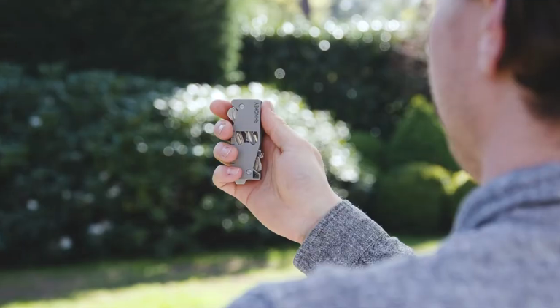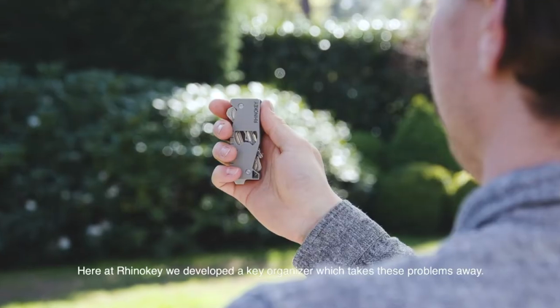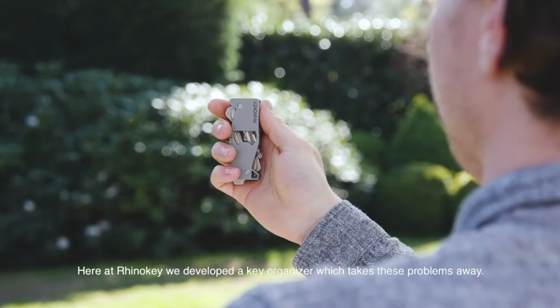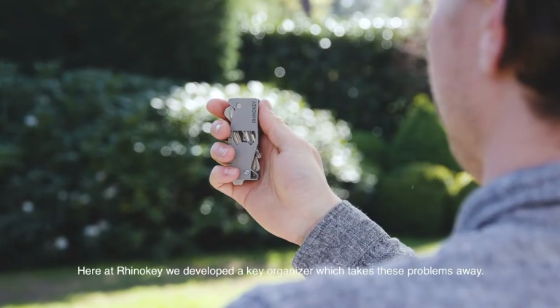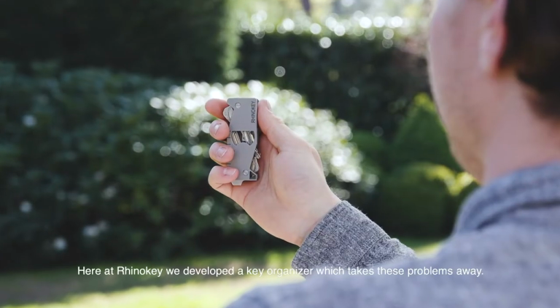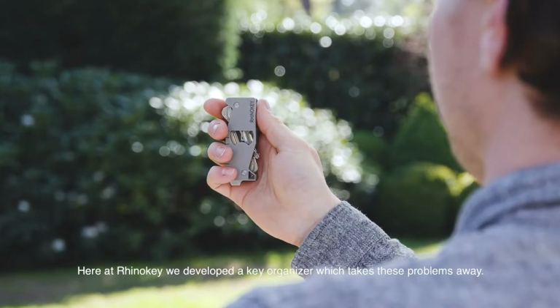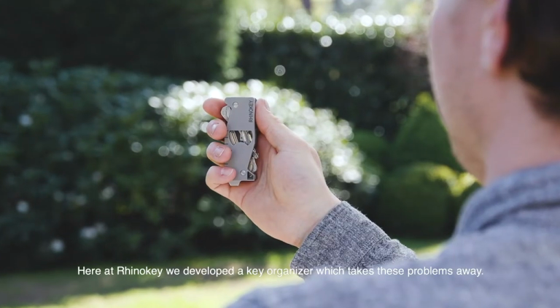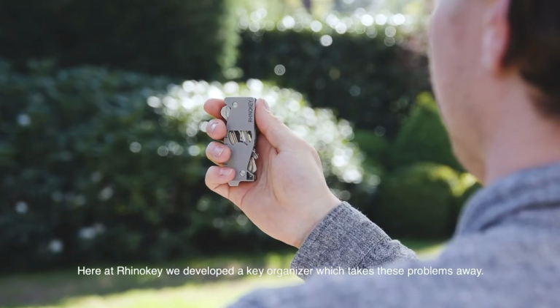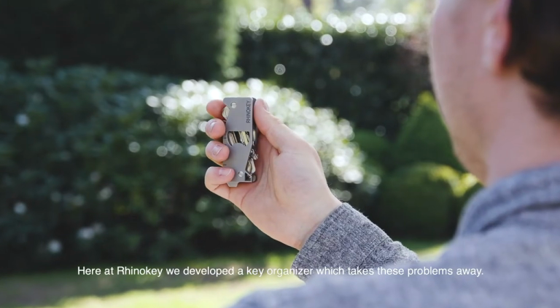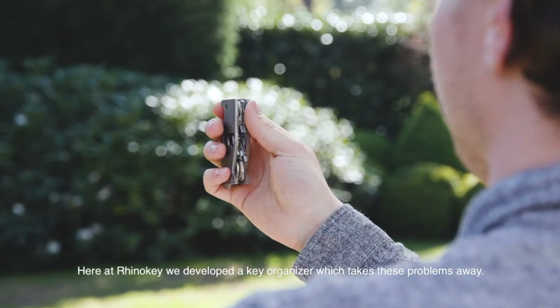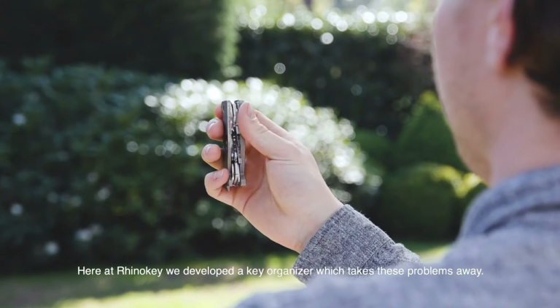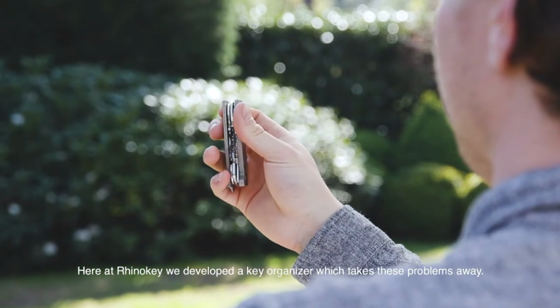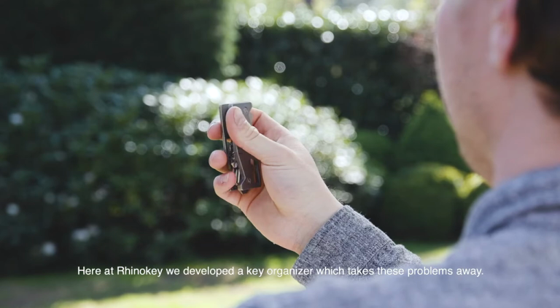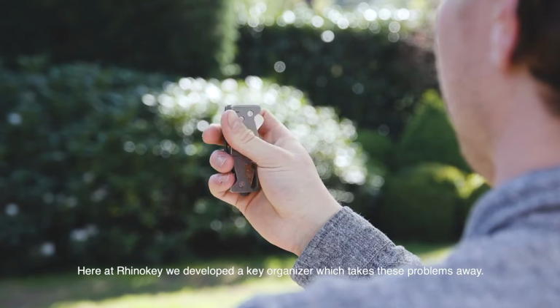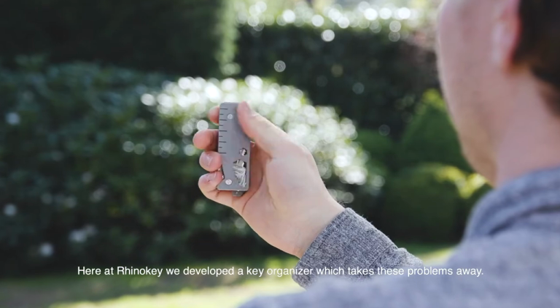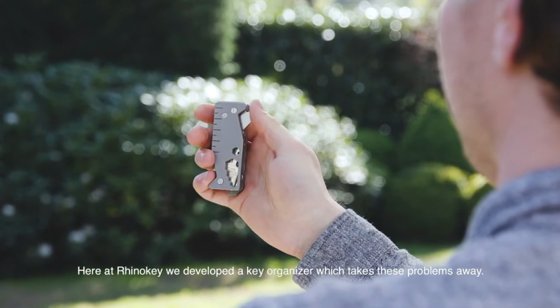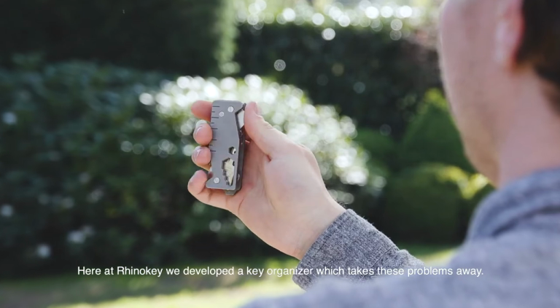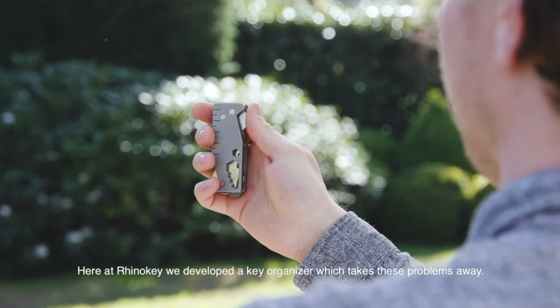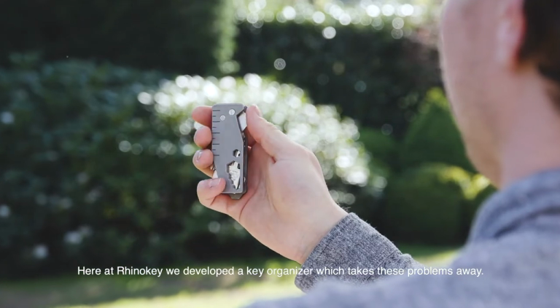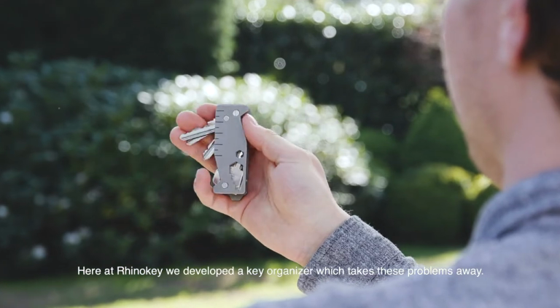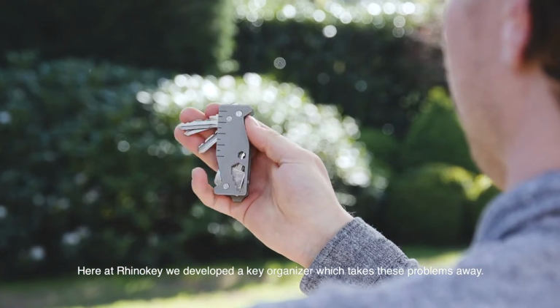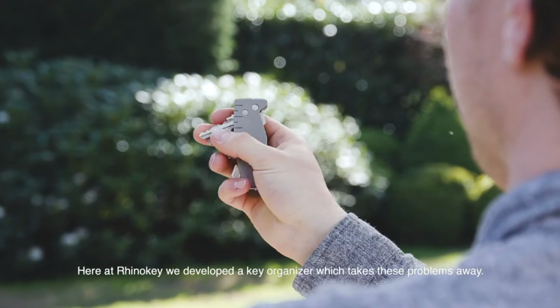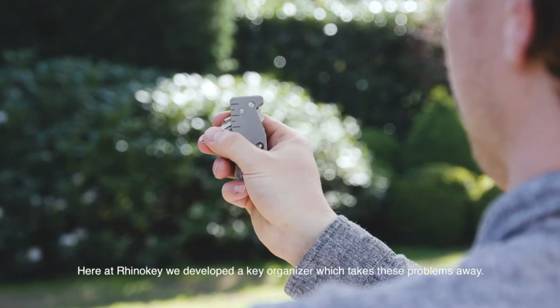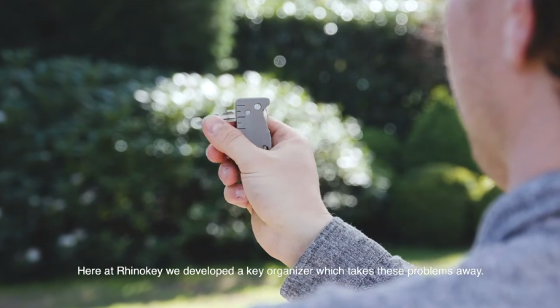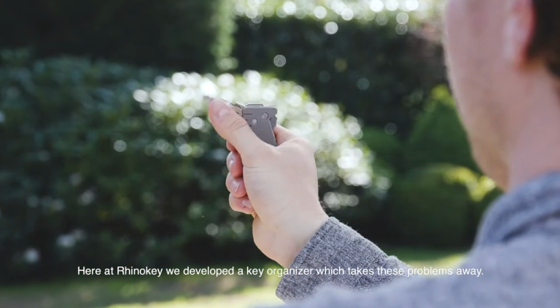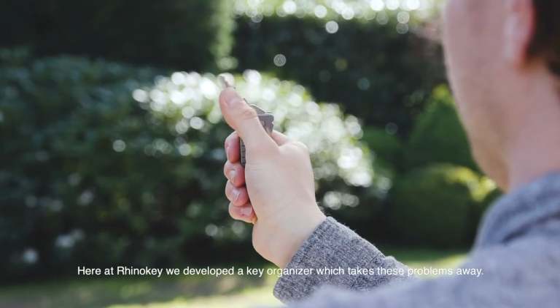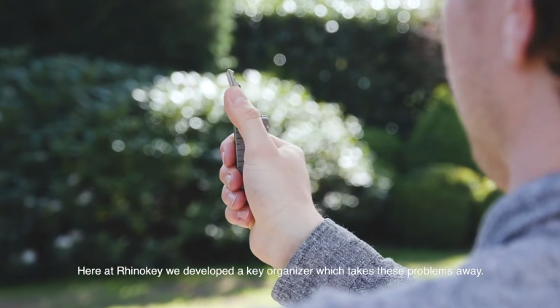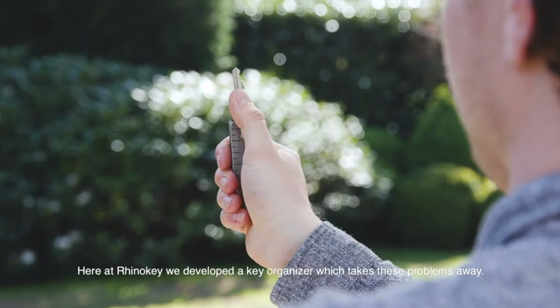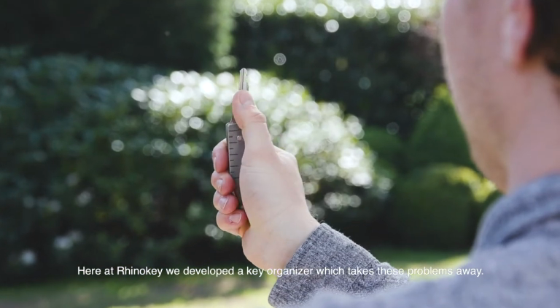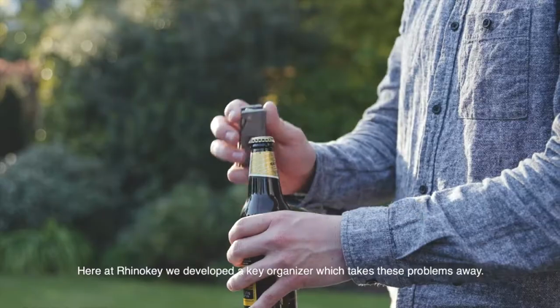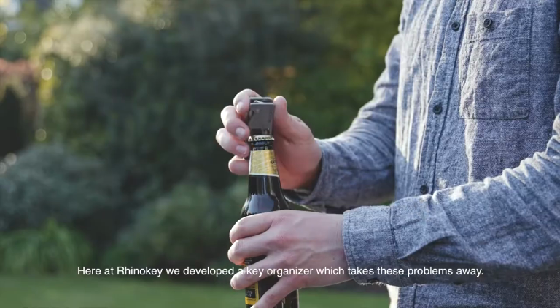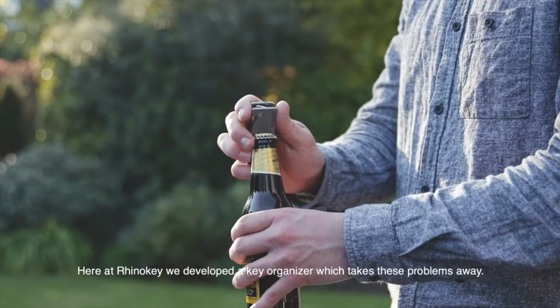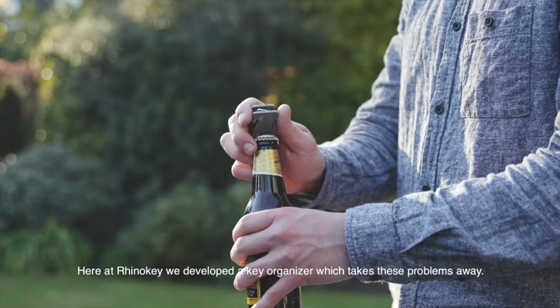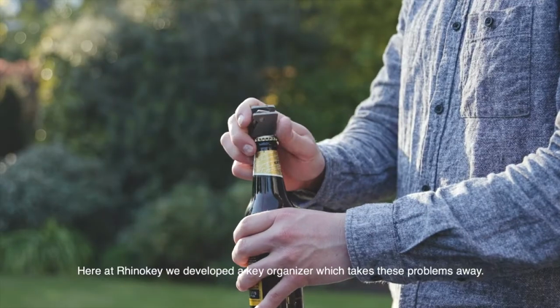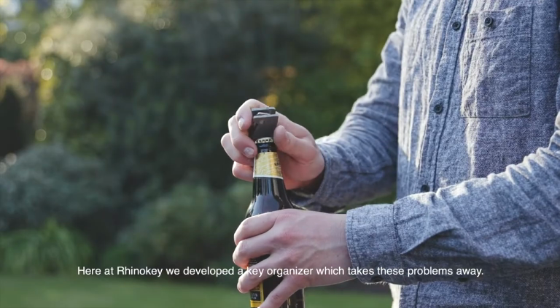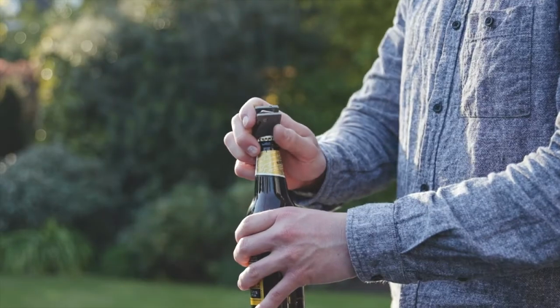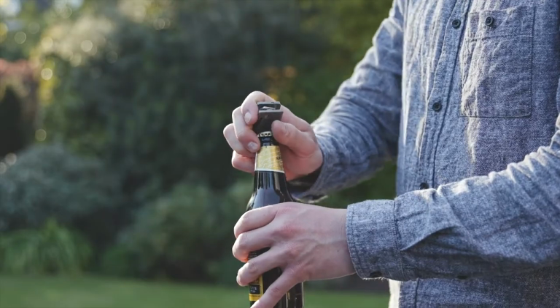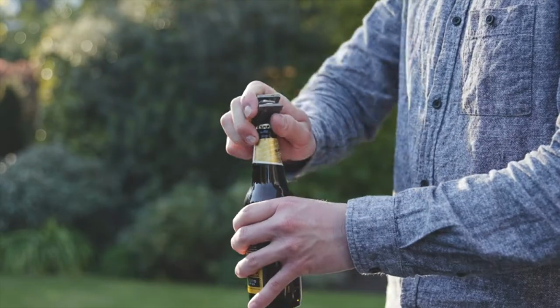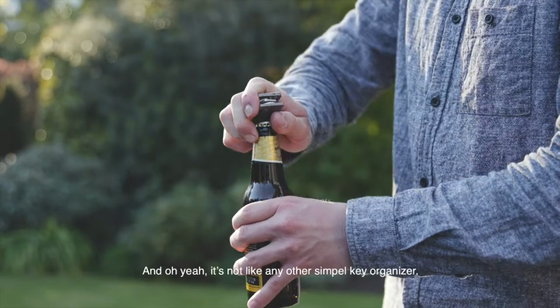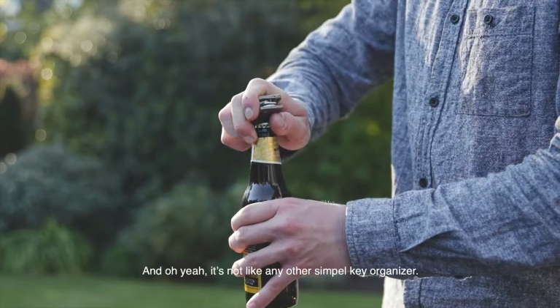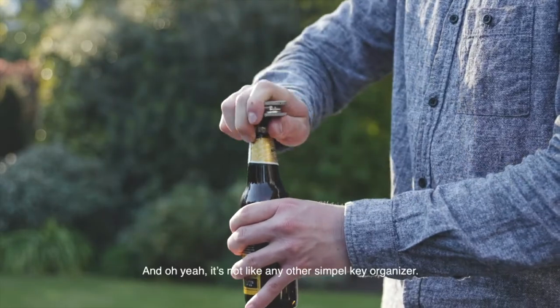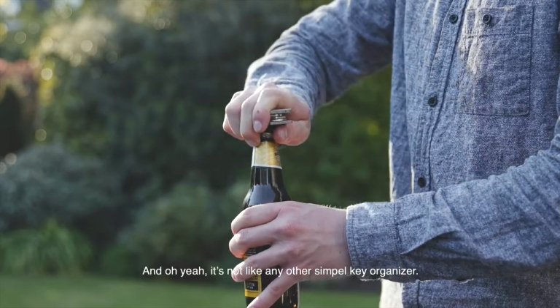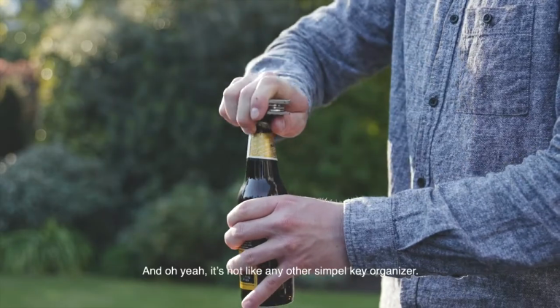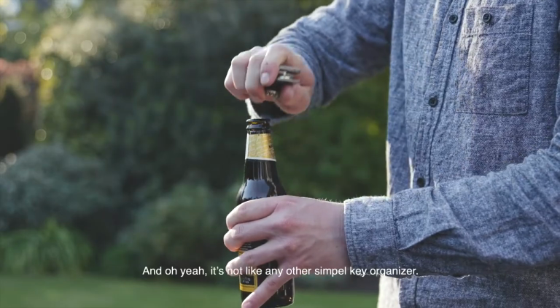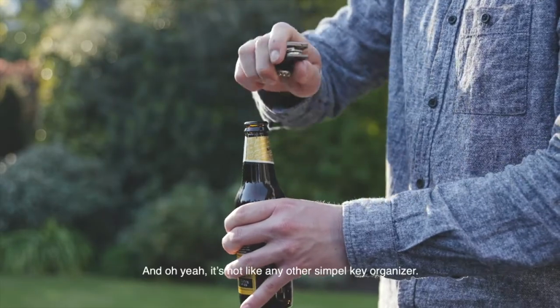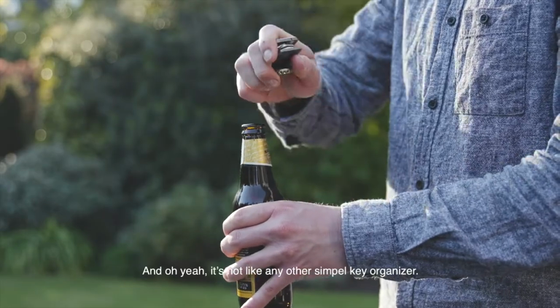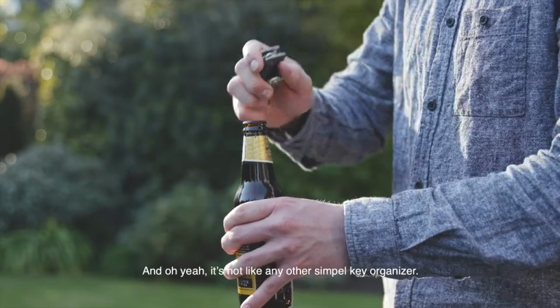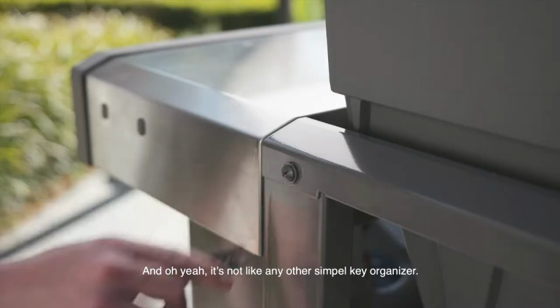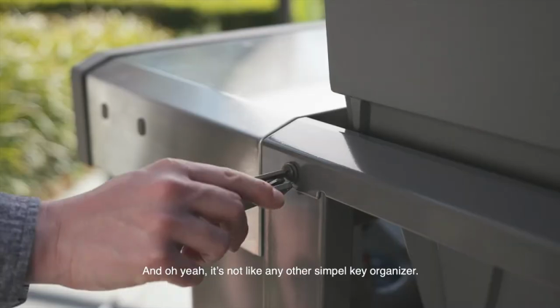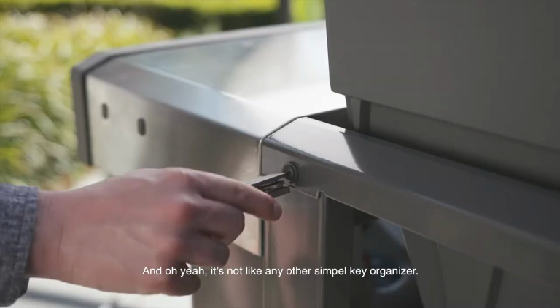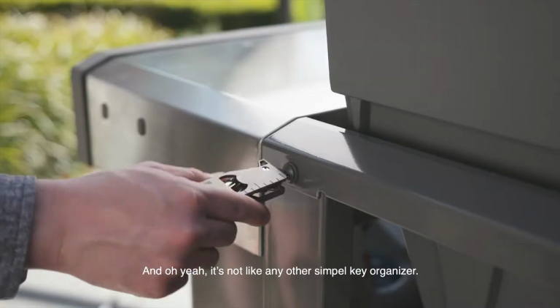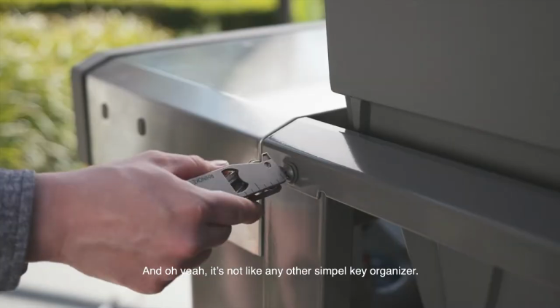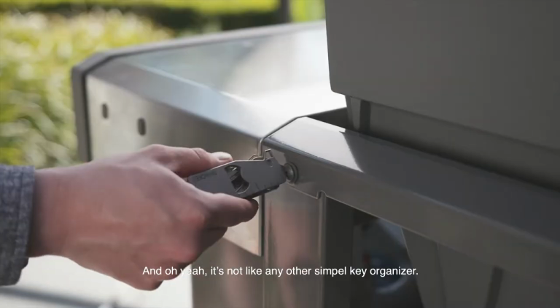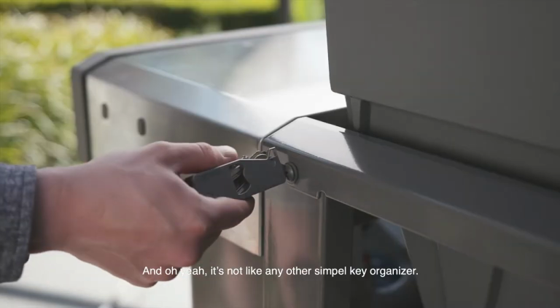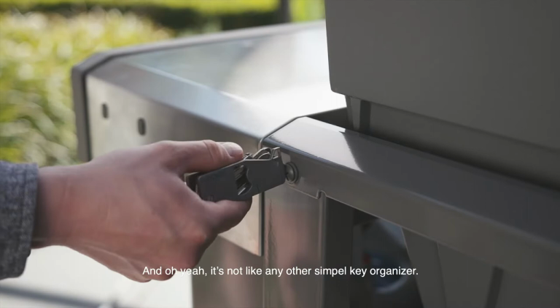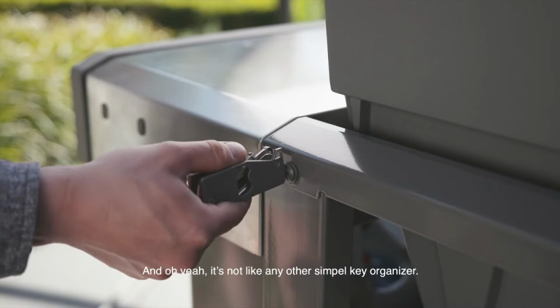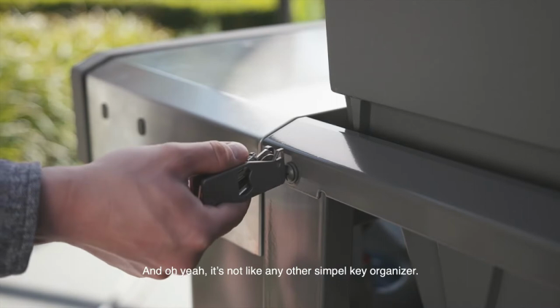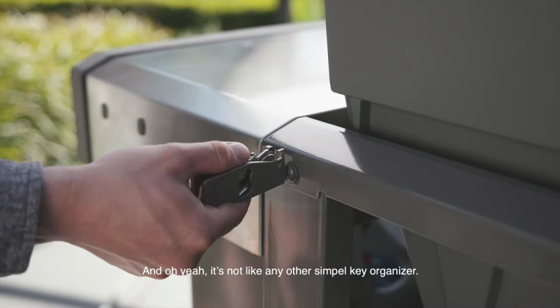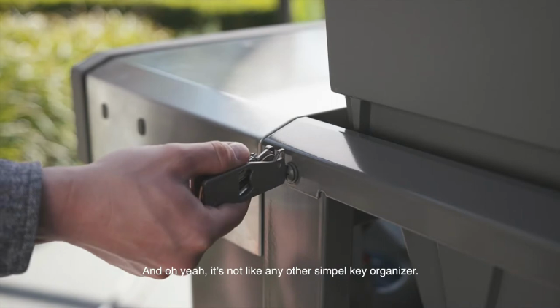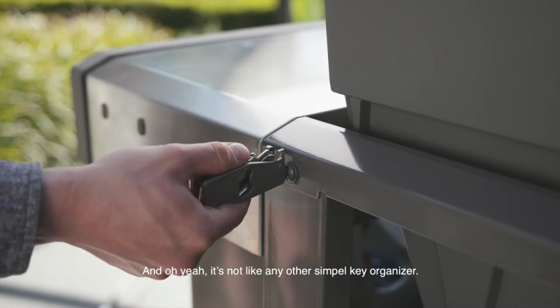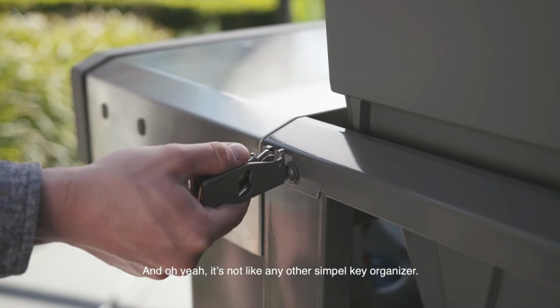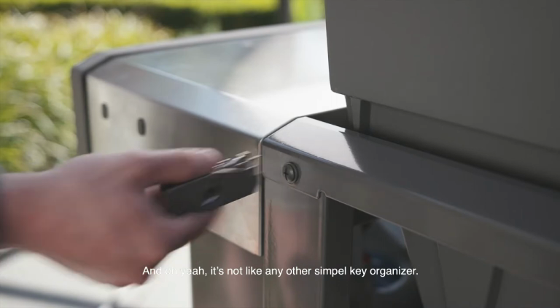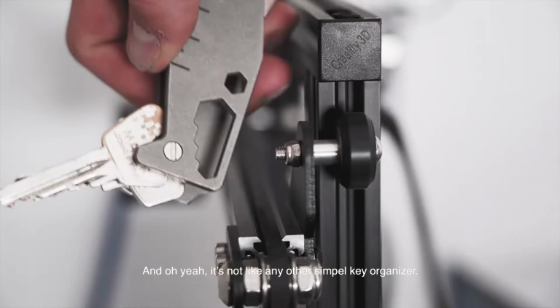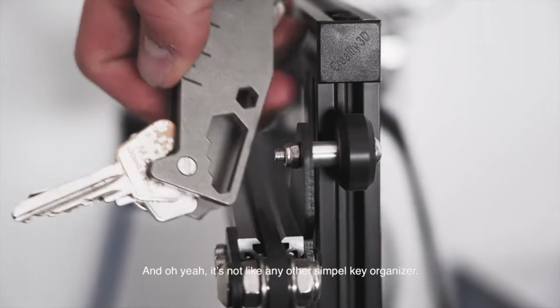Here at RhinoKey, we developed a key organizer which takes these problems away. And it's not like any other simple key organizer.